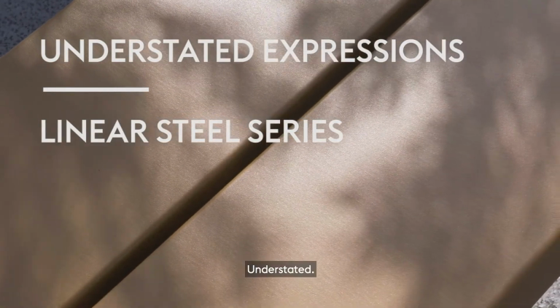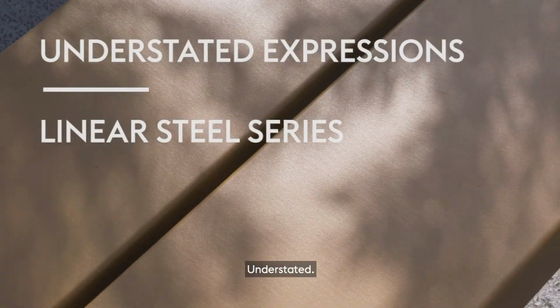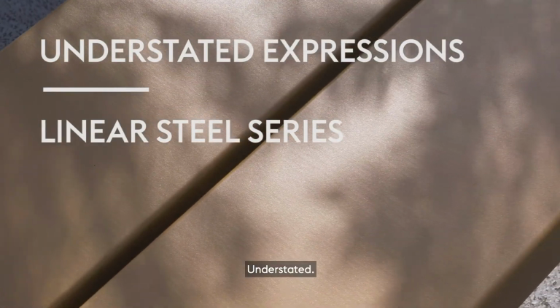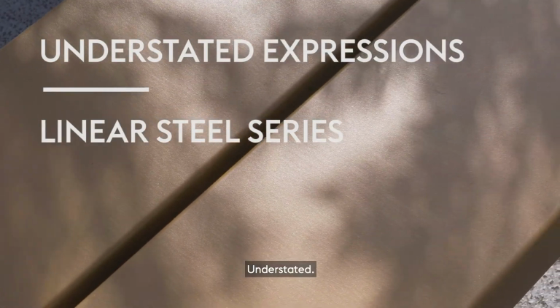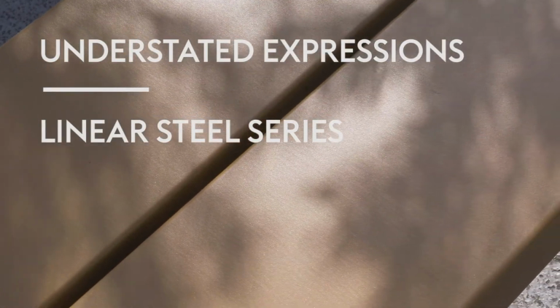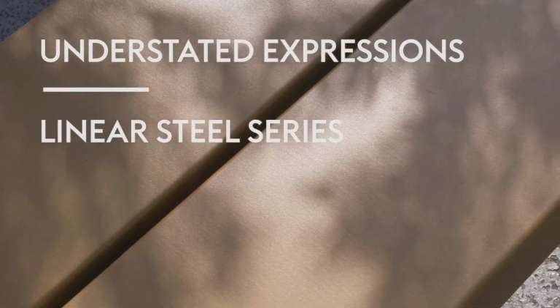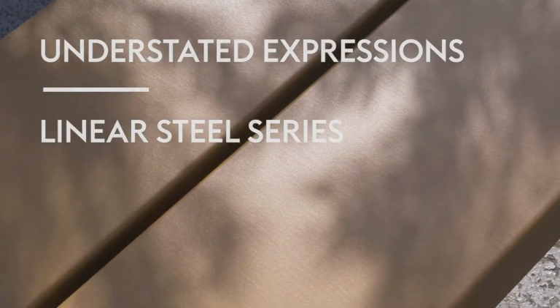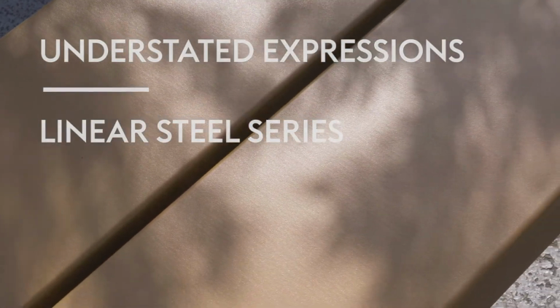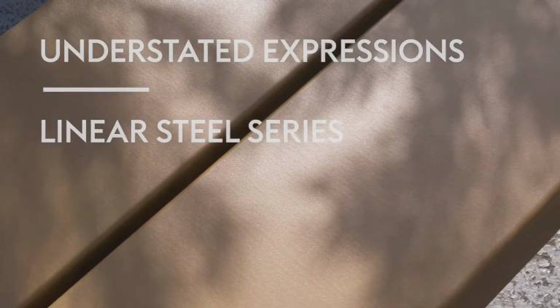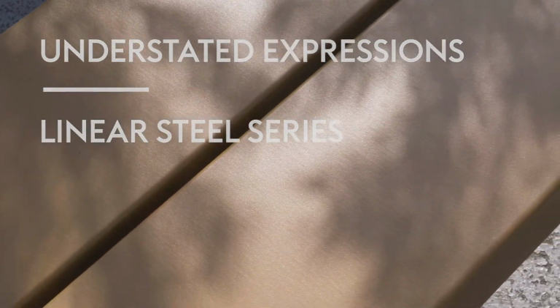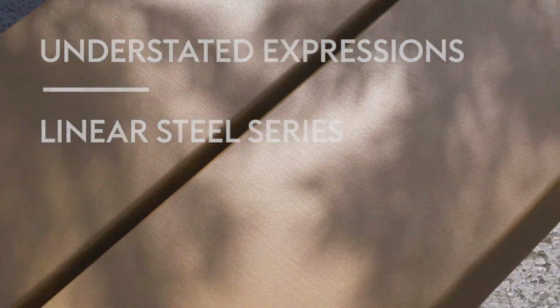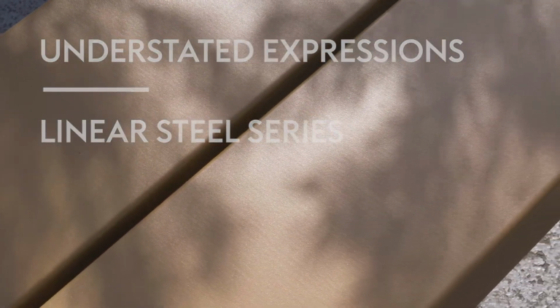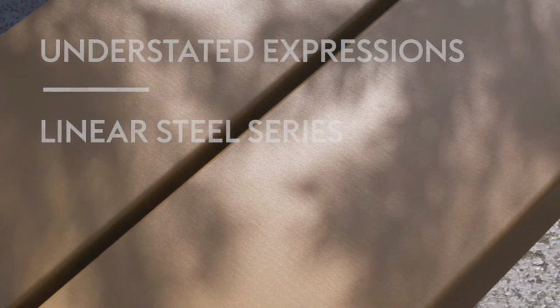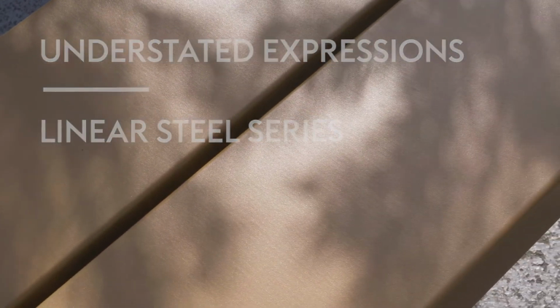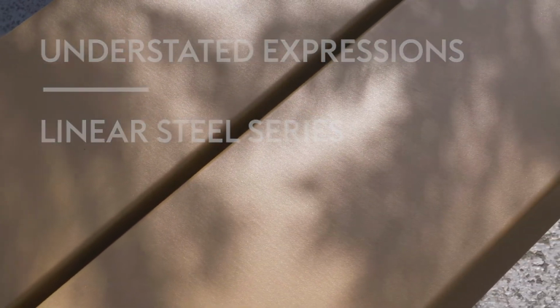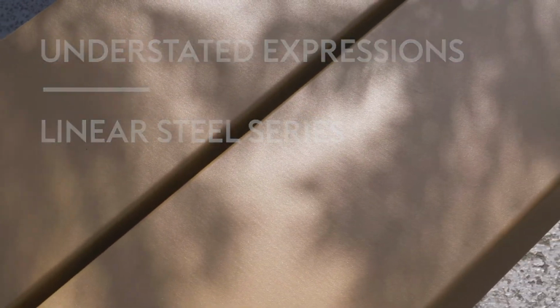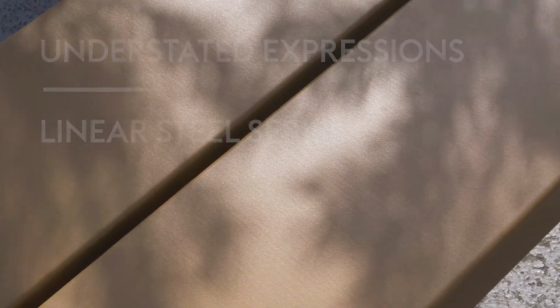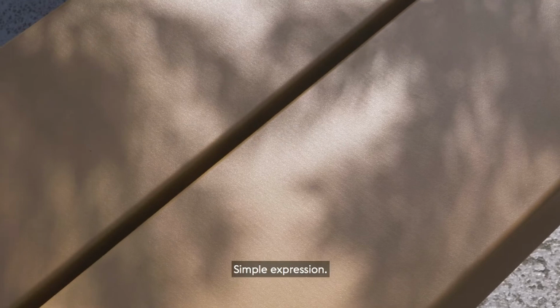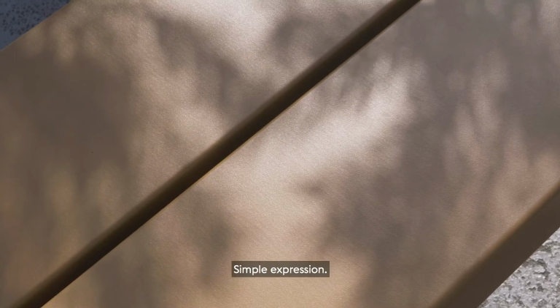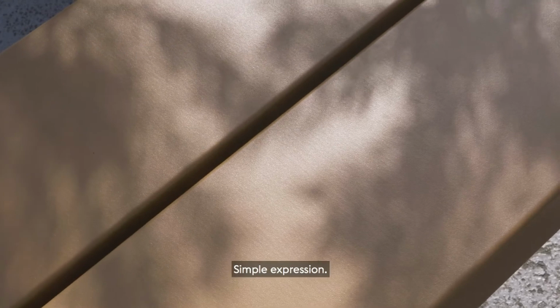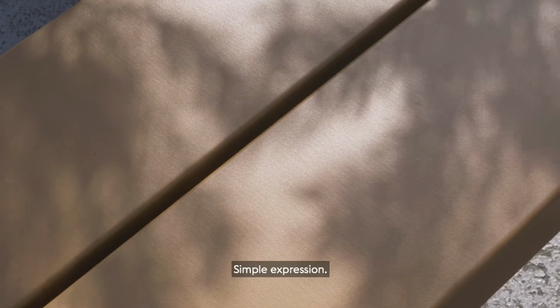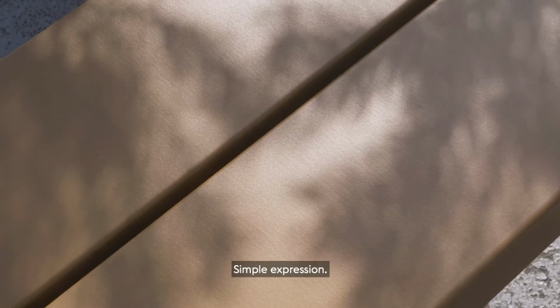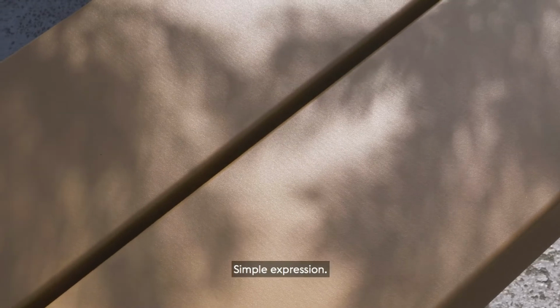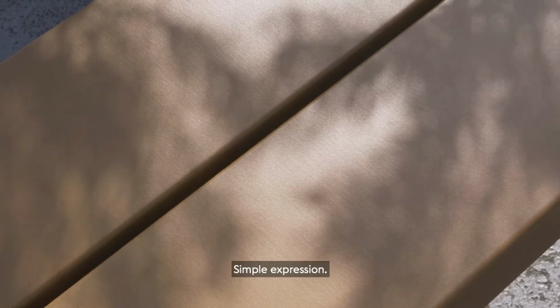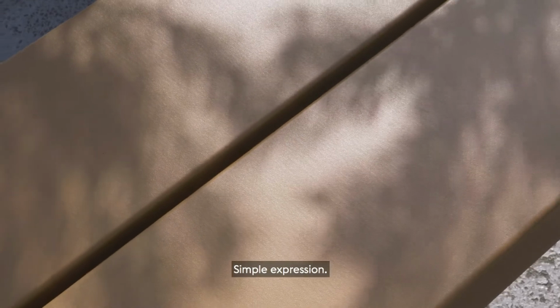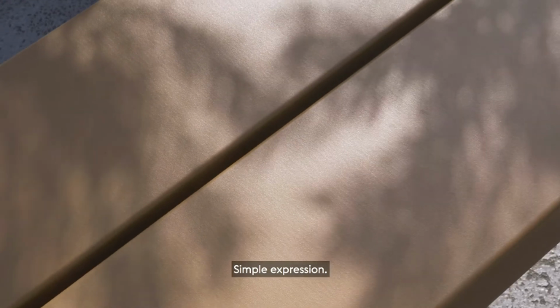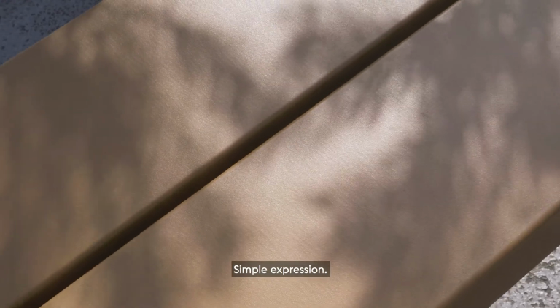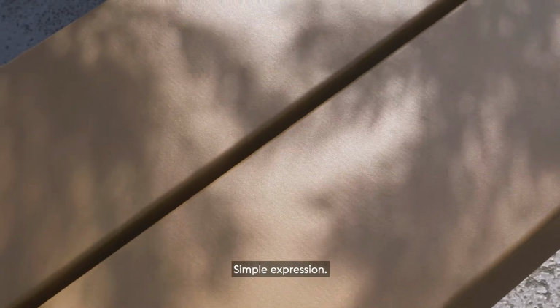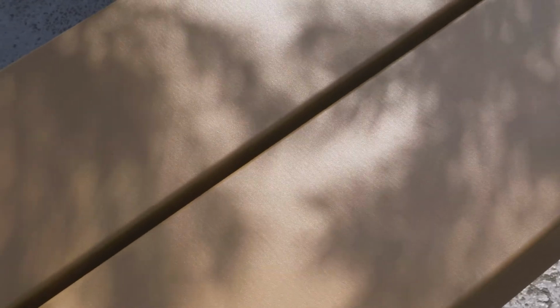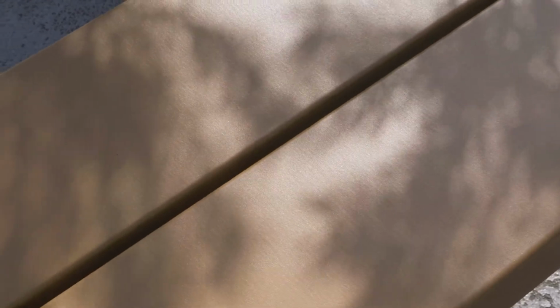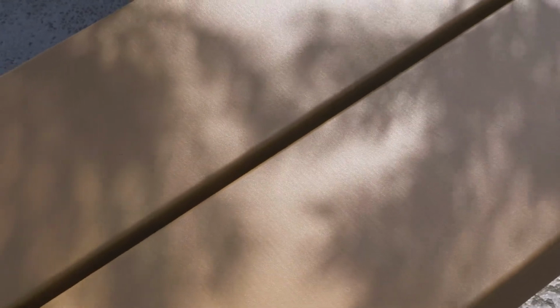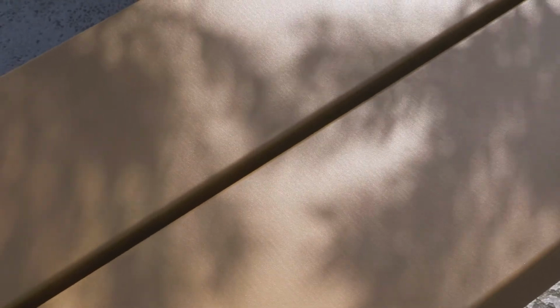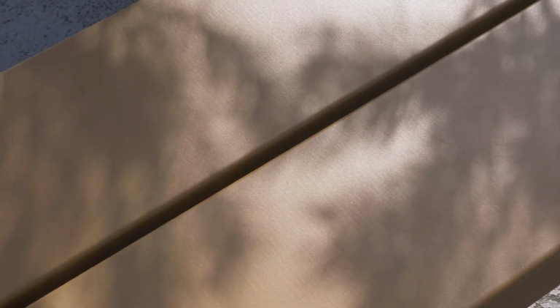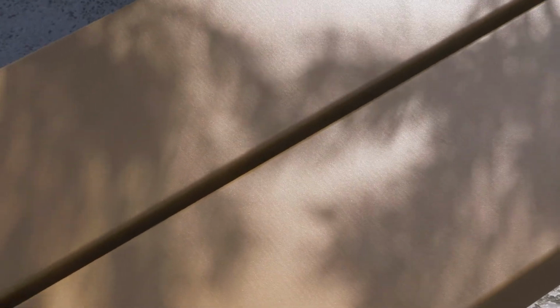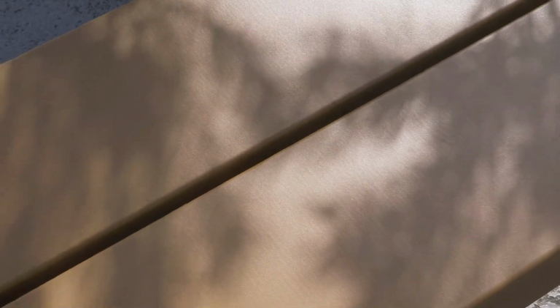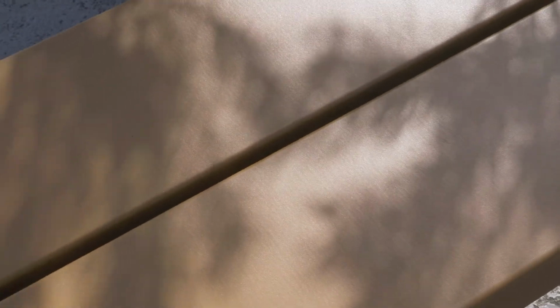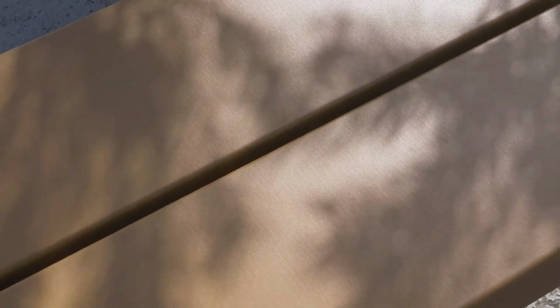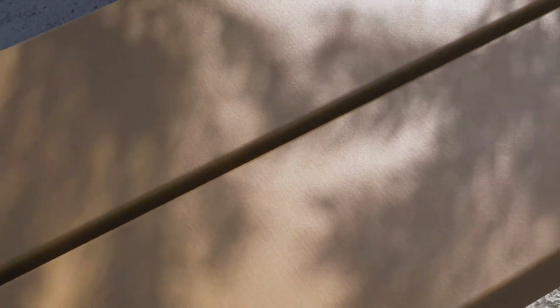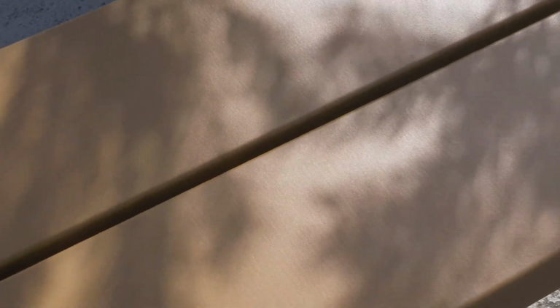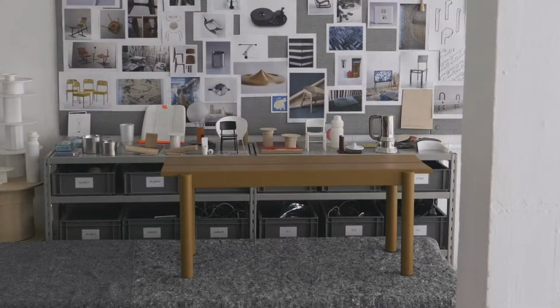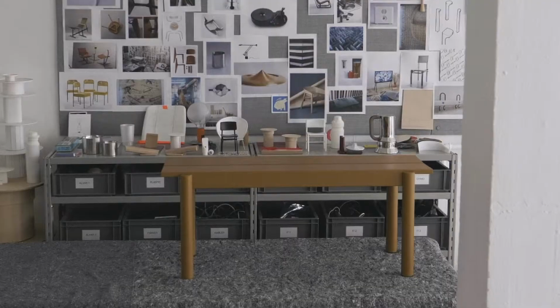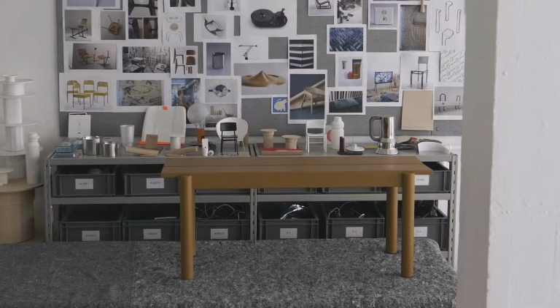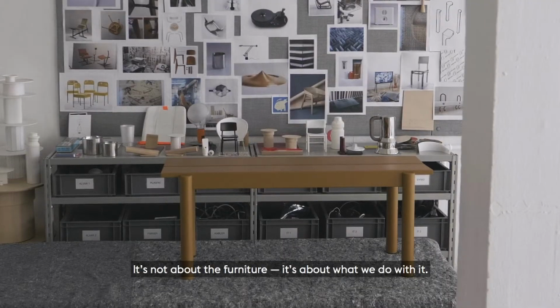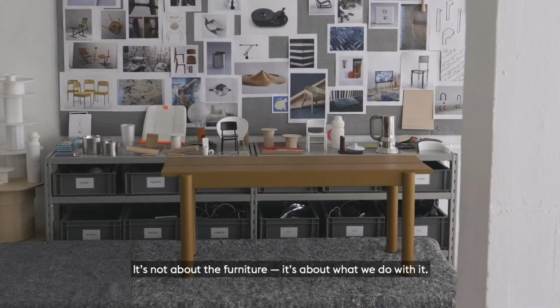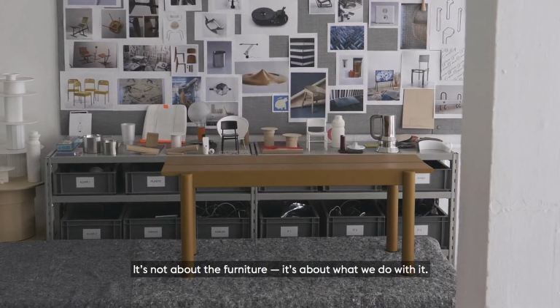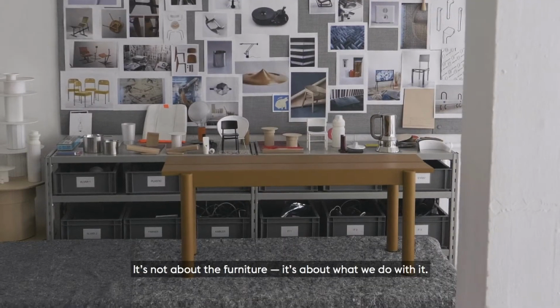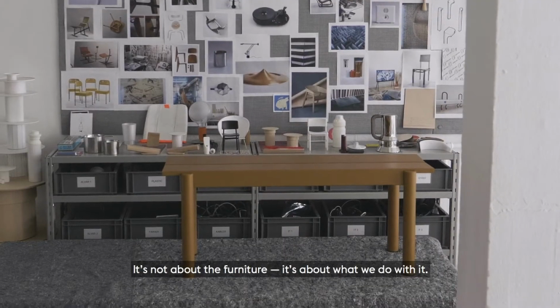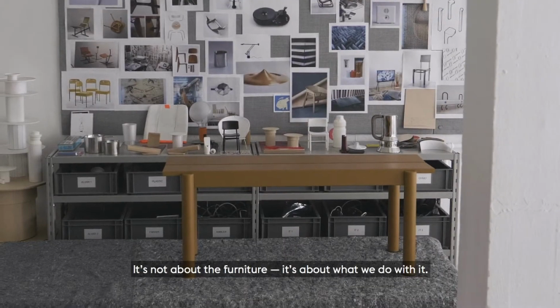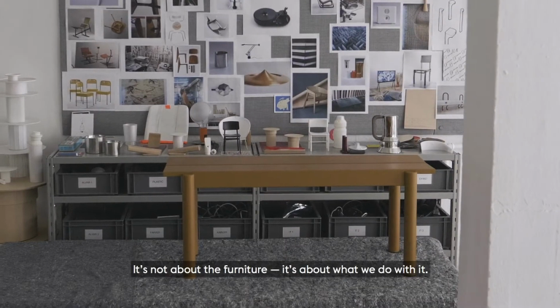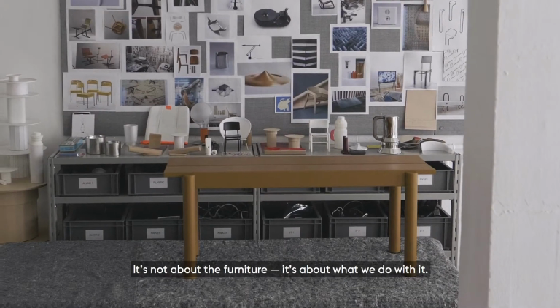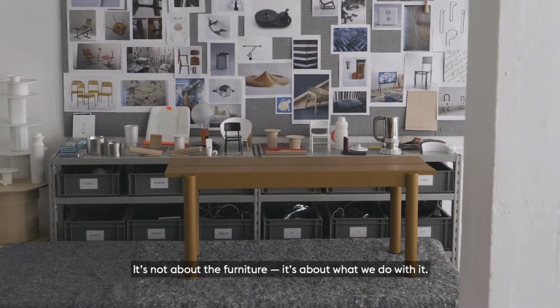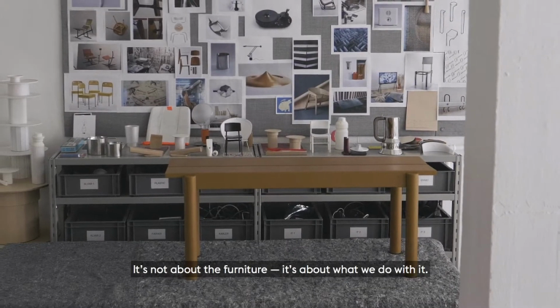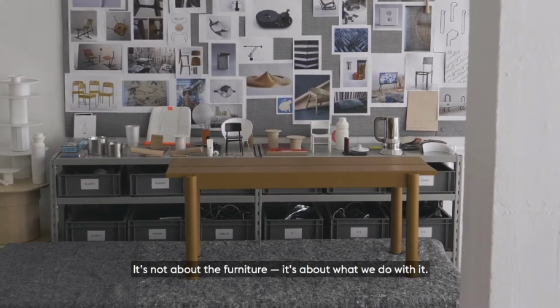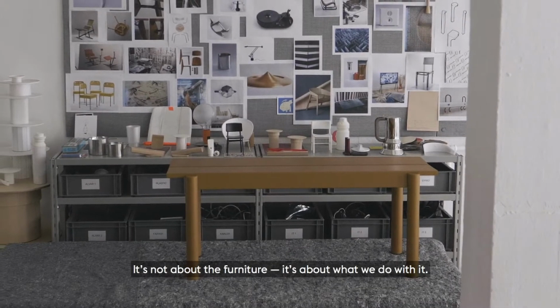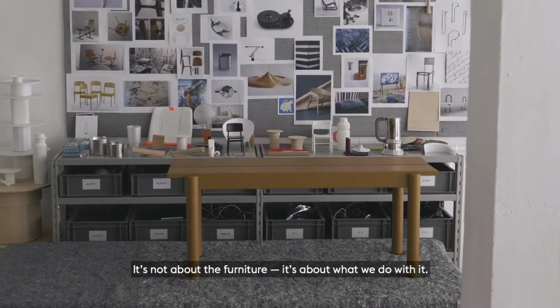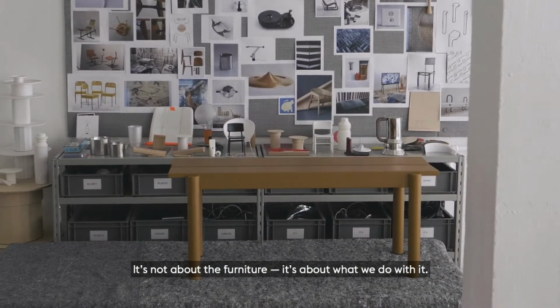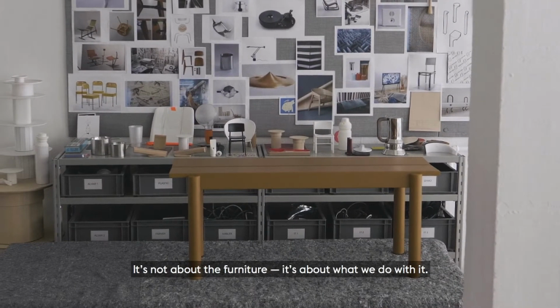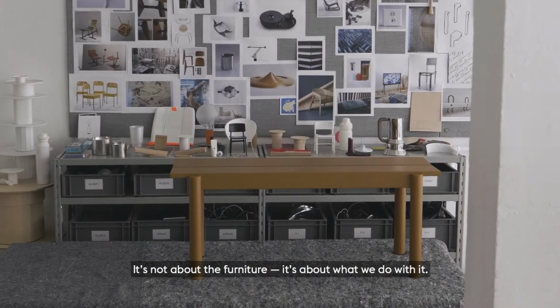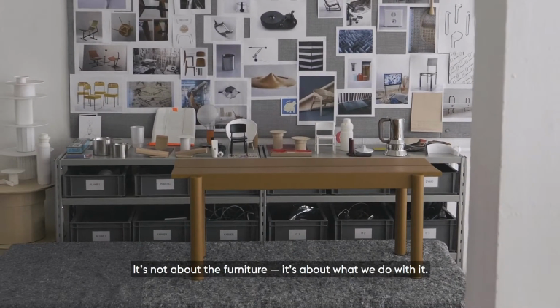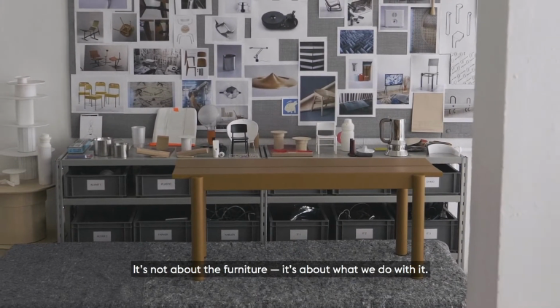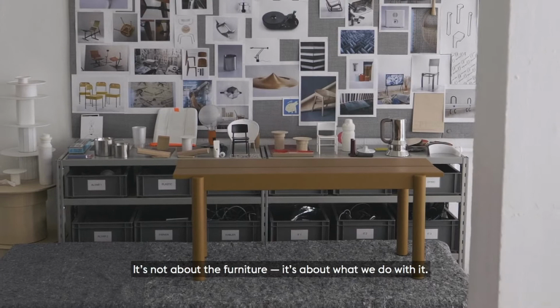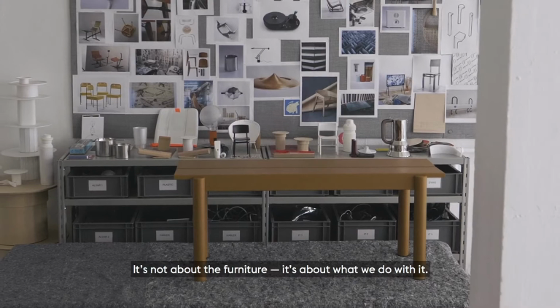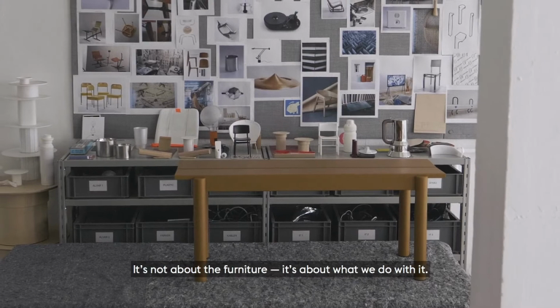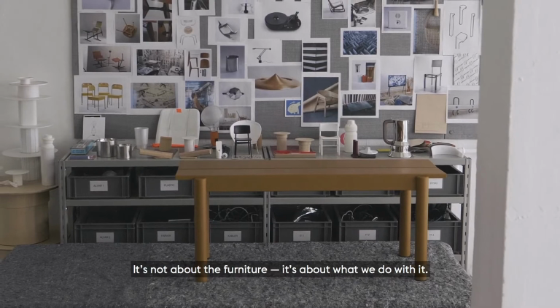Understated. Simple expression. It's not about the furniture, it's about what we do with it.